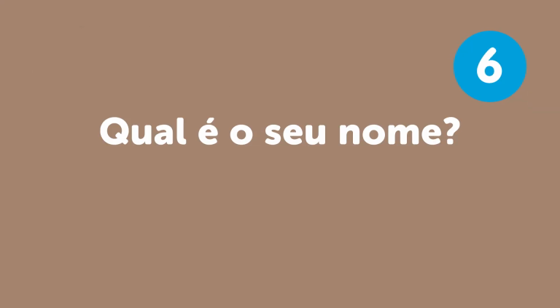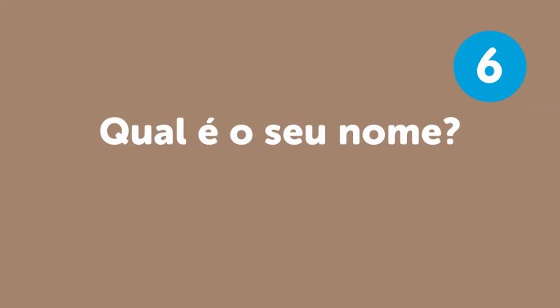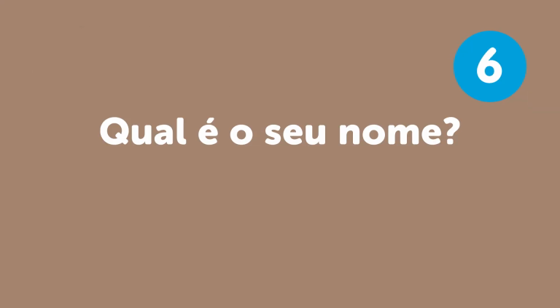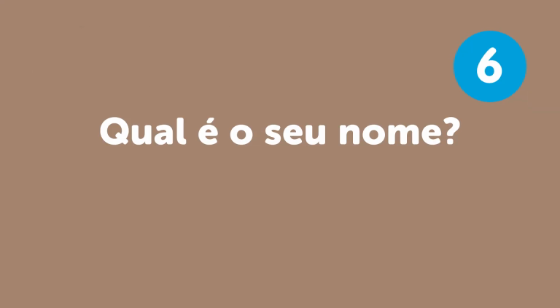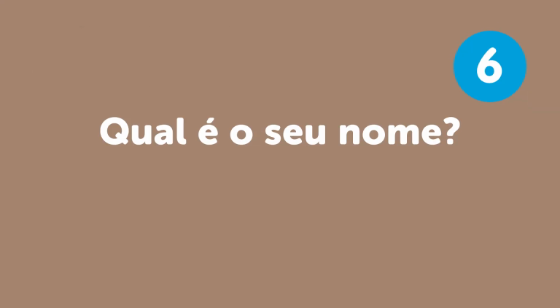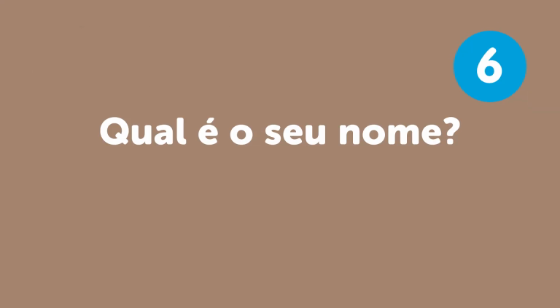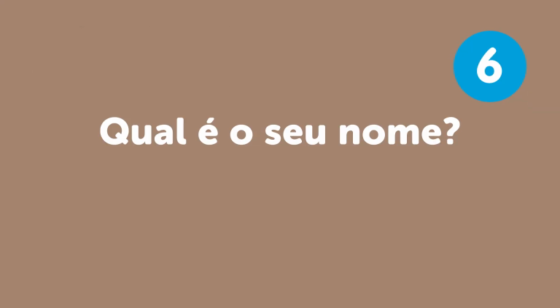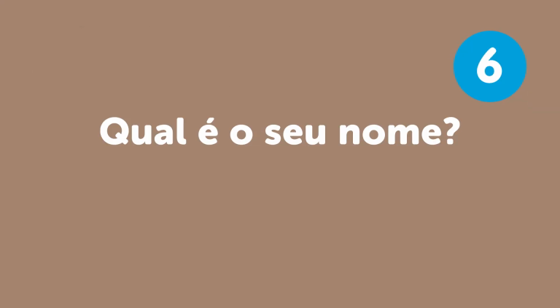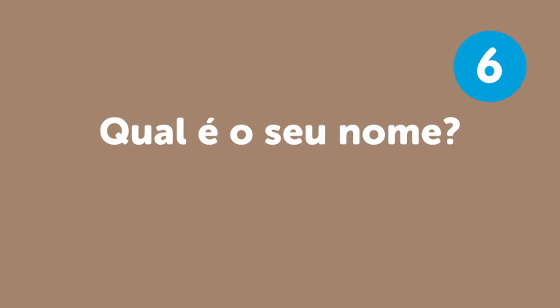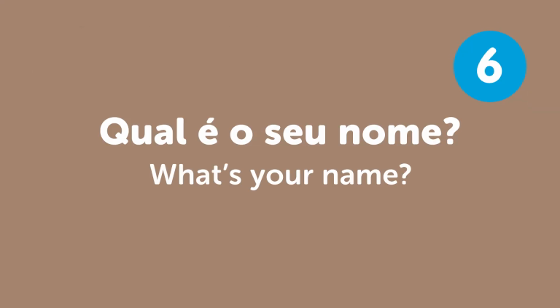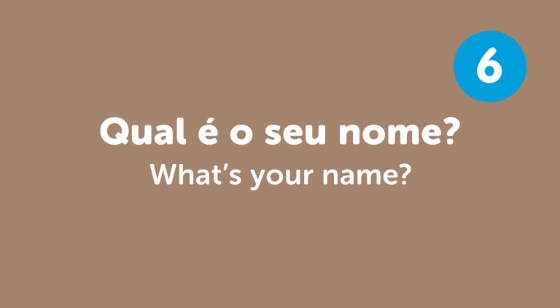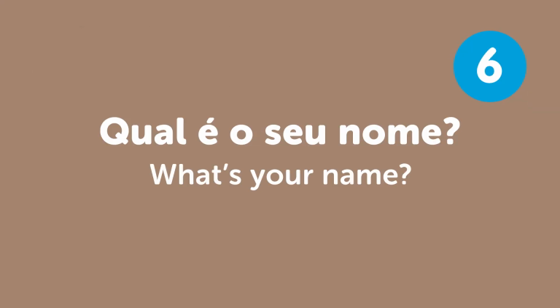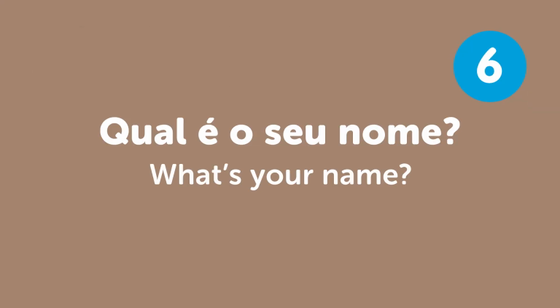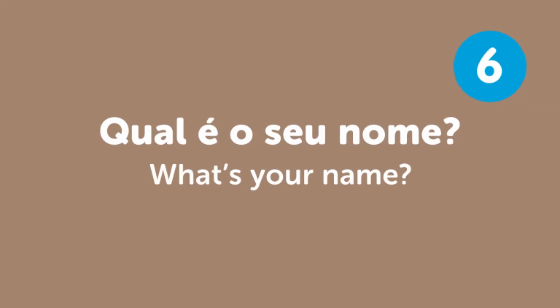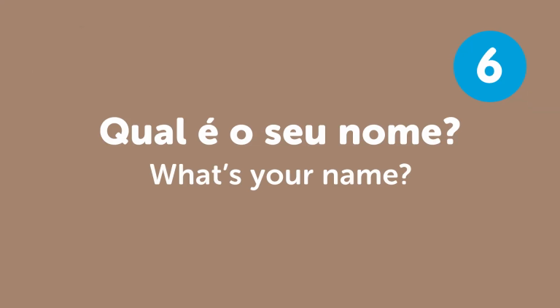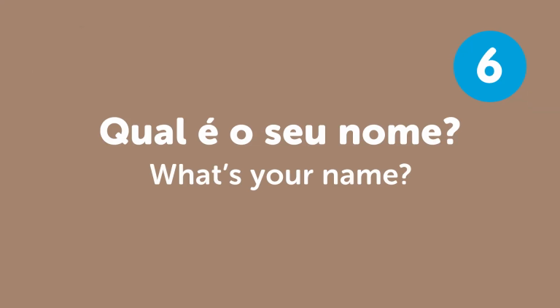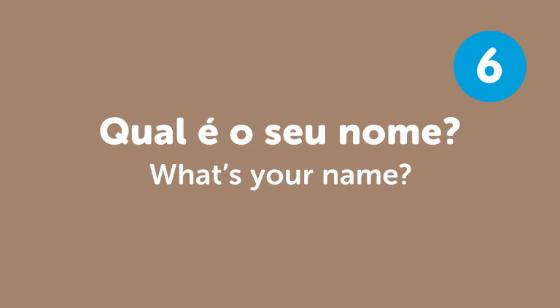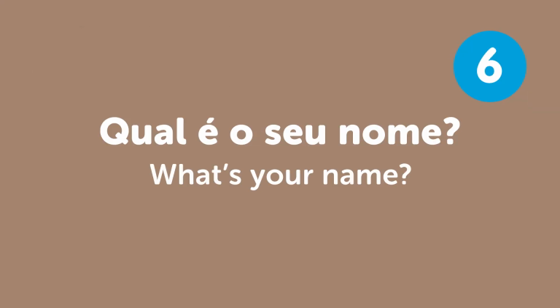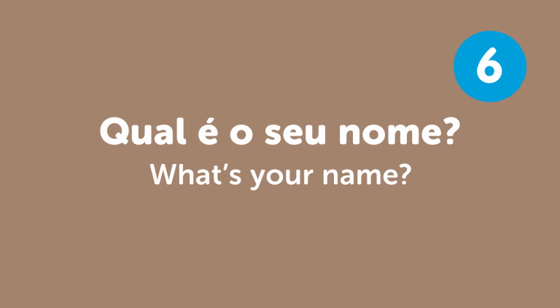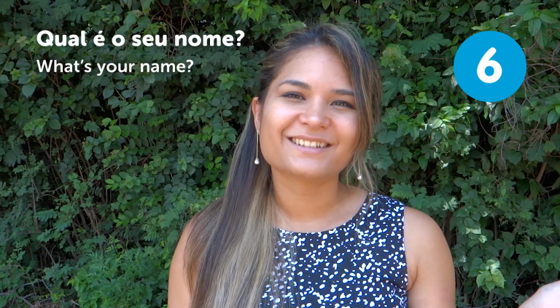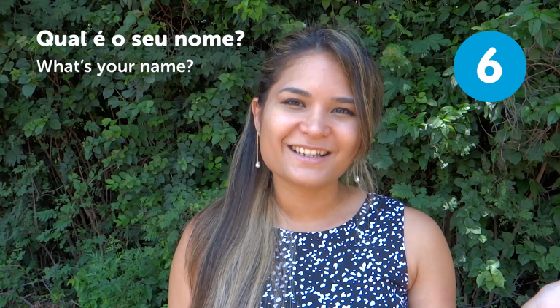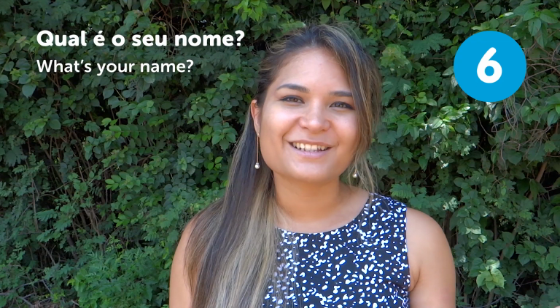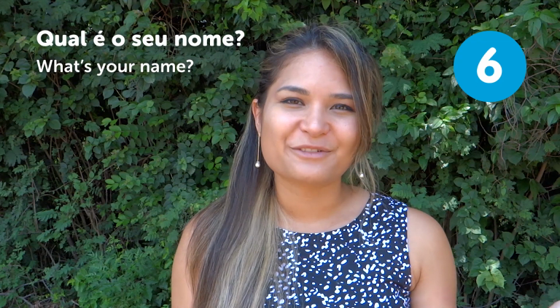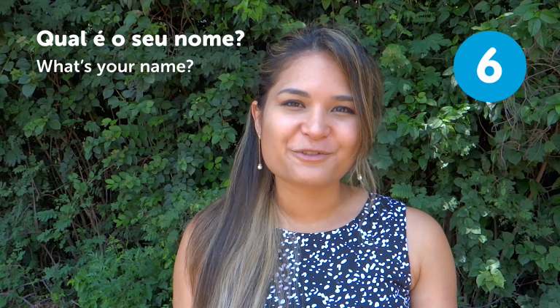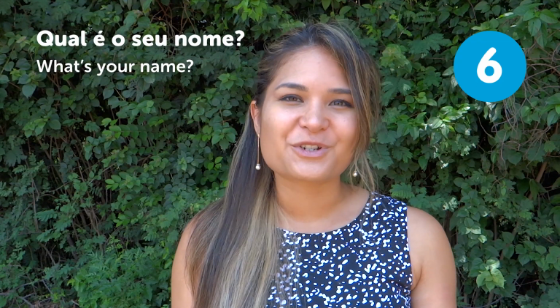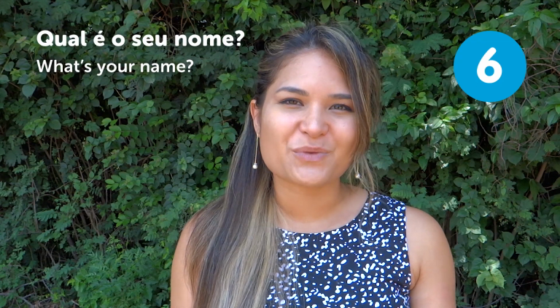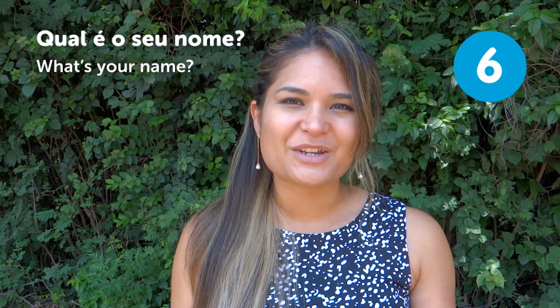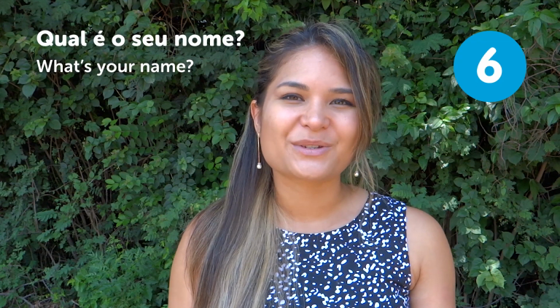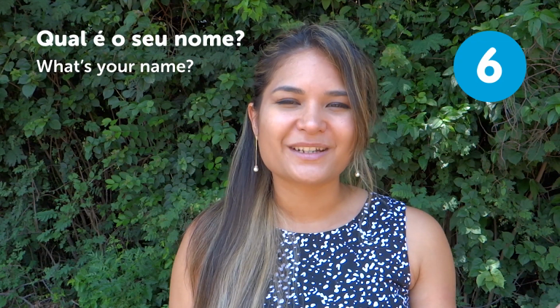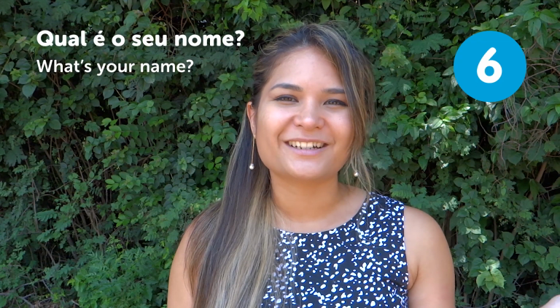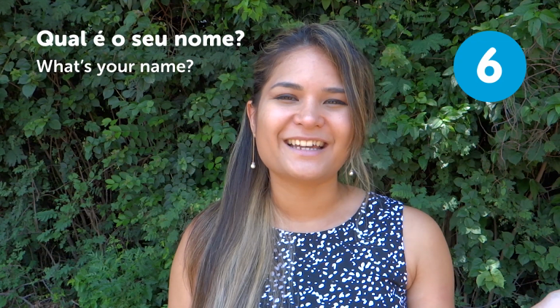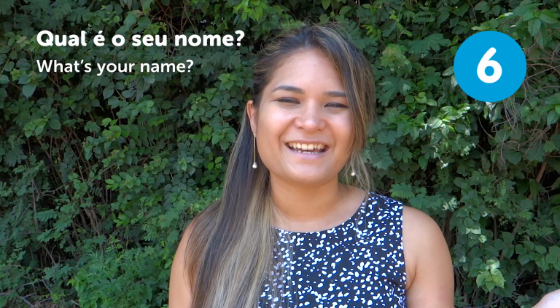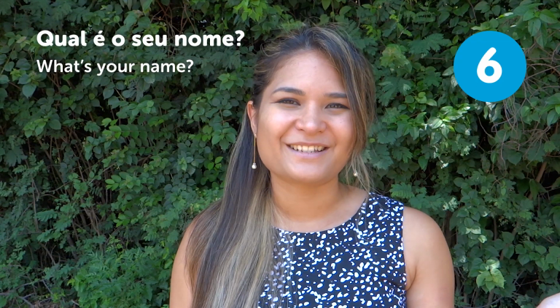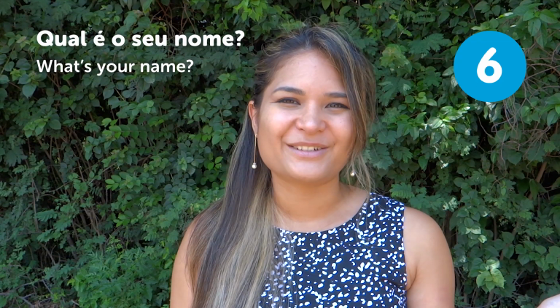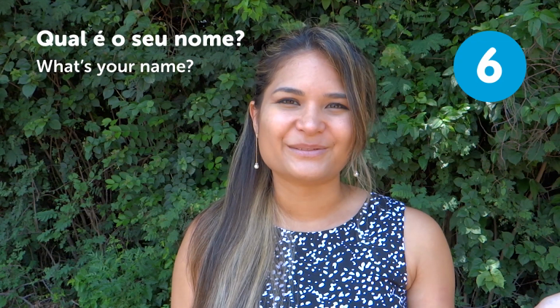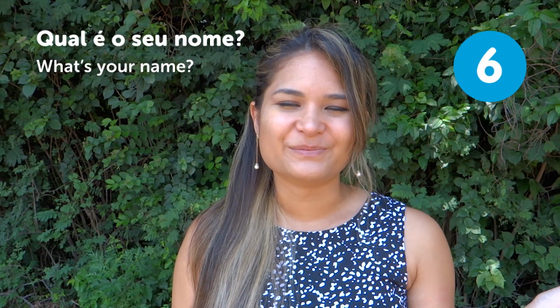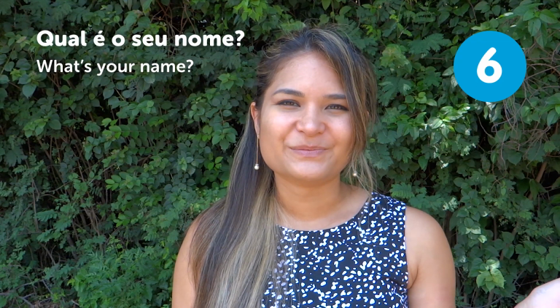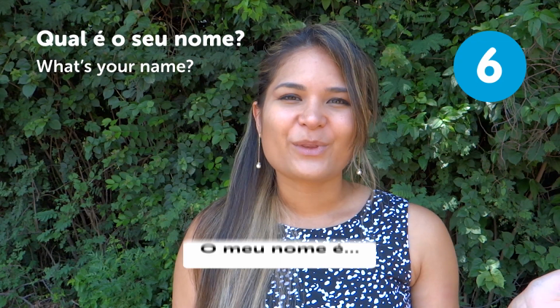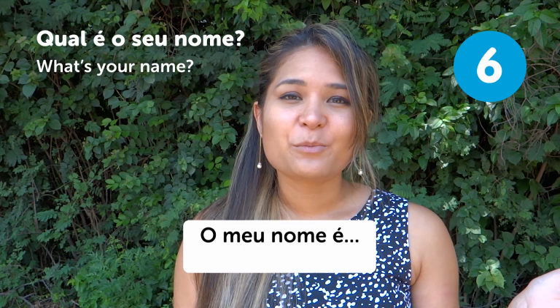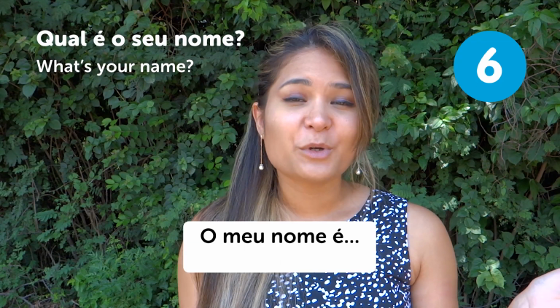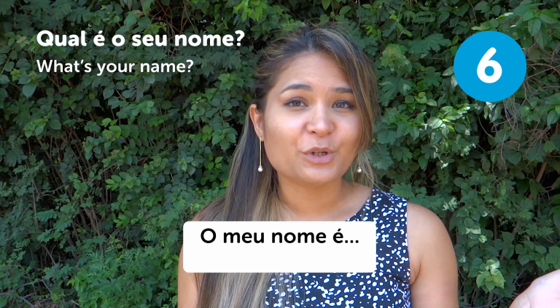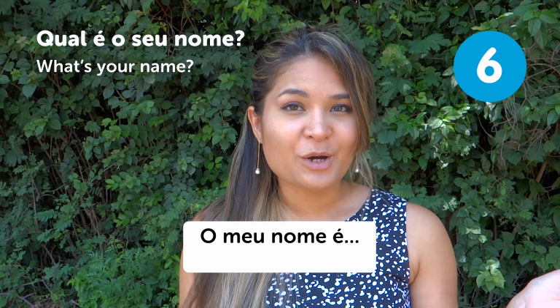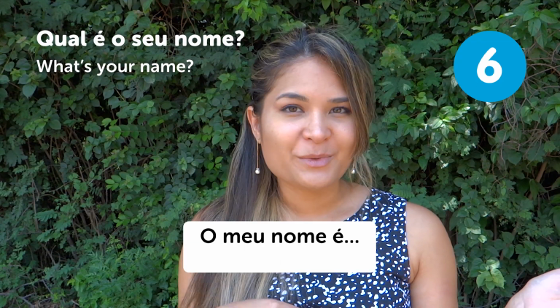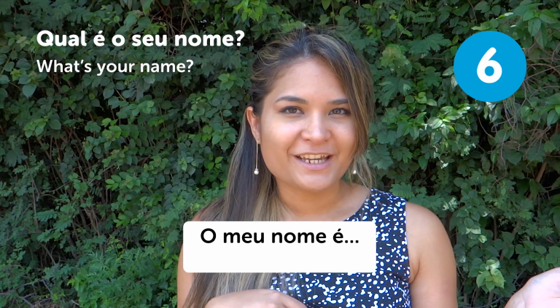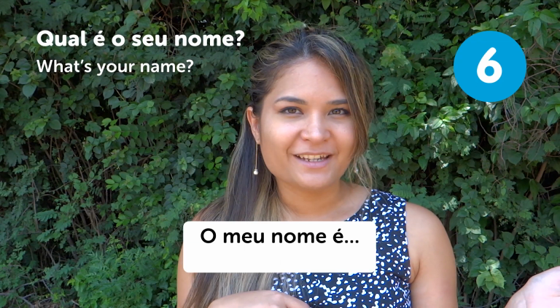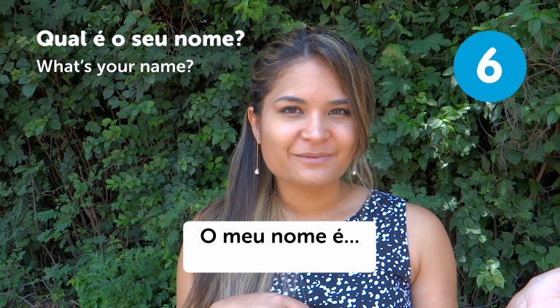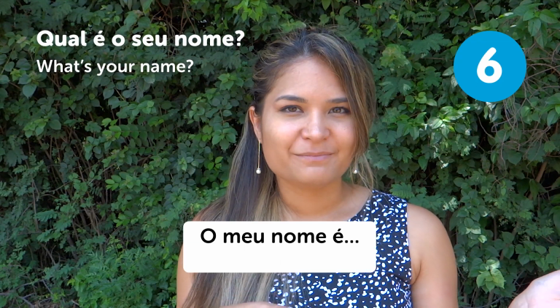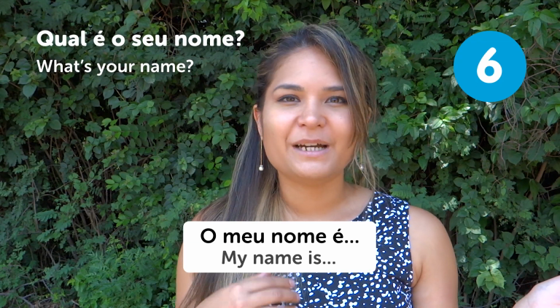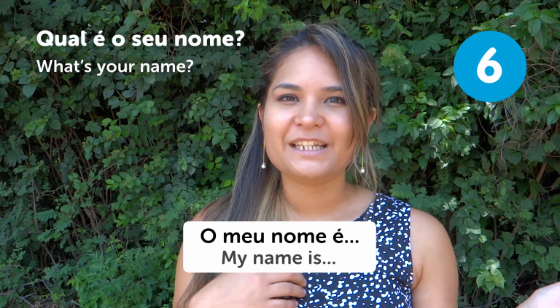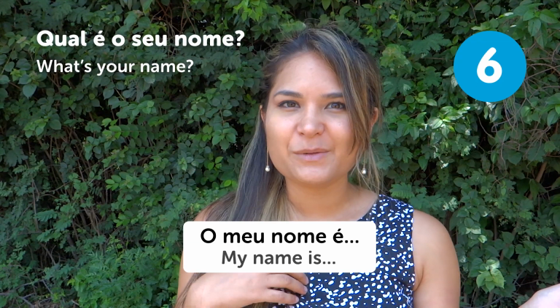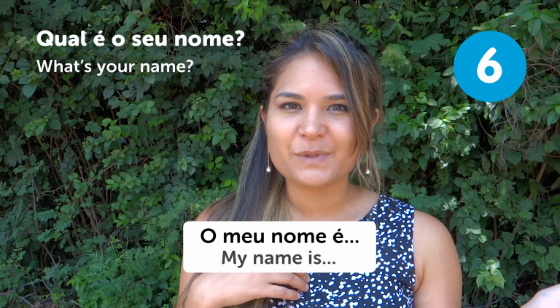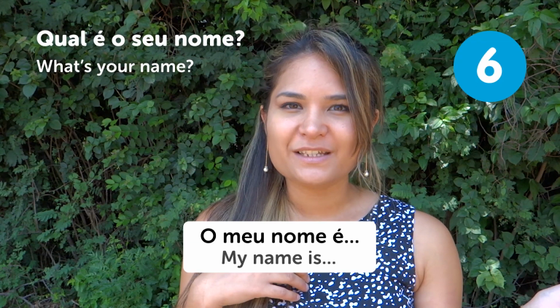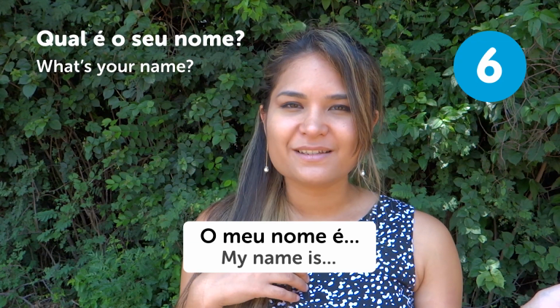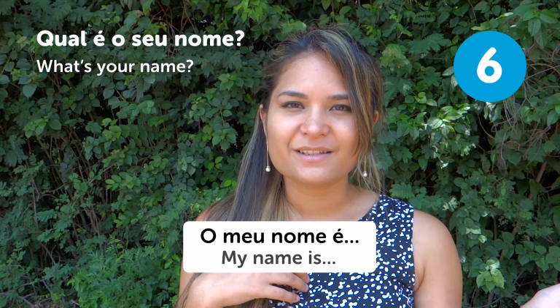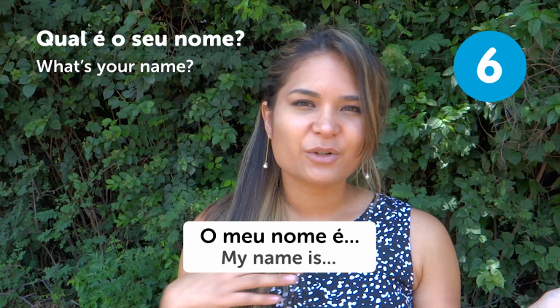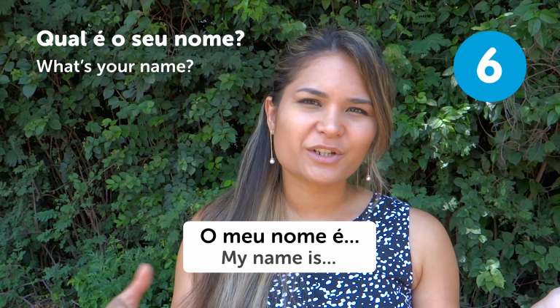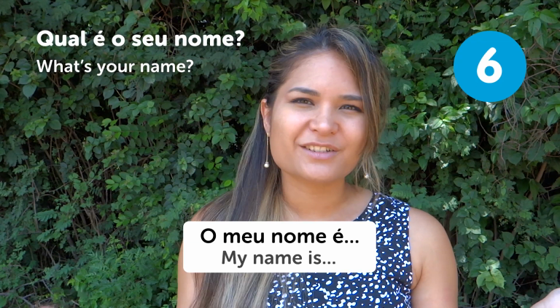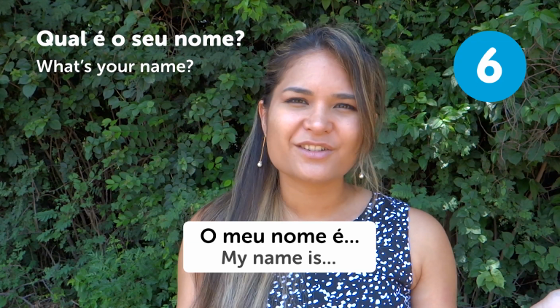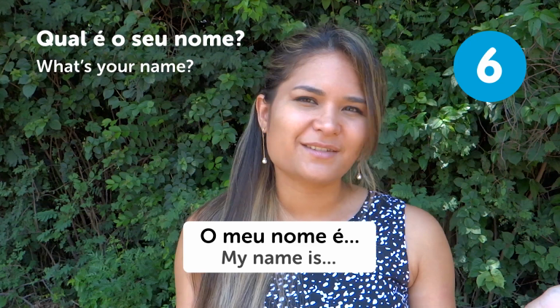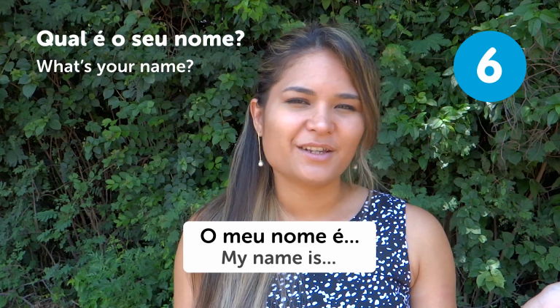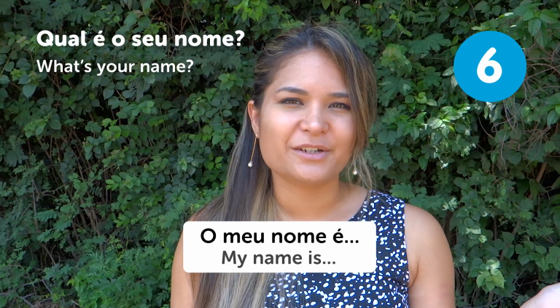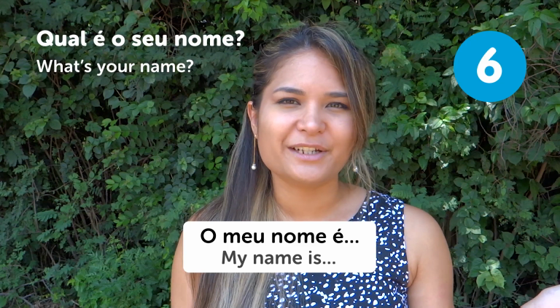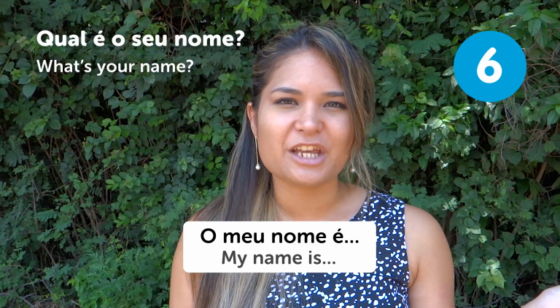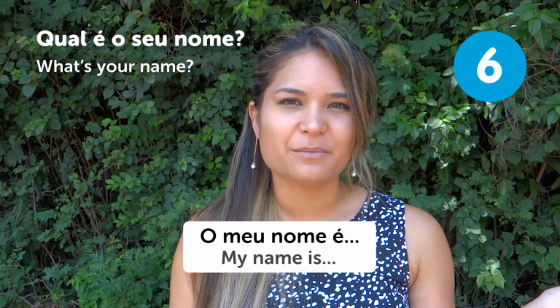"Qual é o seu nome?" — What's your name? This is one of the first questions they'll ask you. You can answer "Meu nome é..." — My name is... Or you can just say your name, like Paloma.